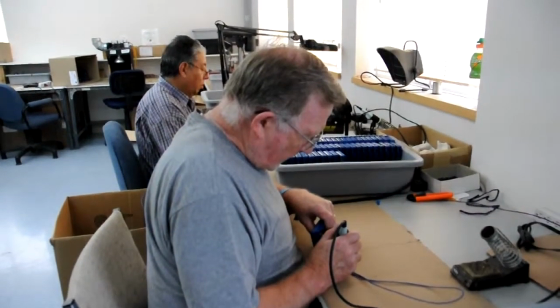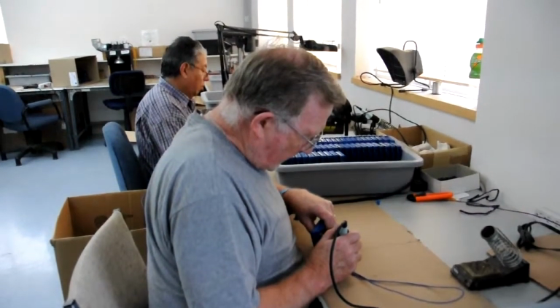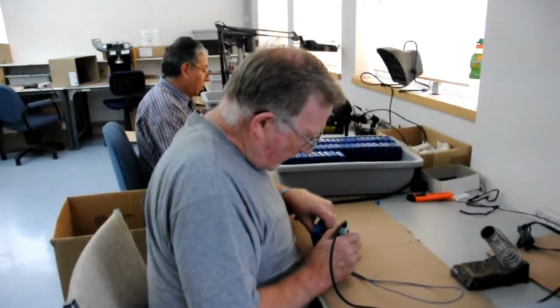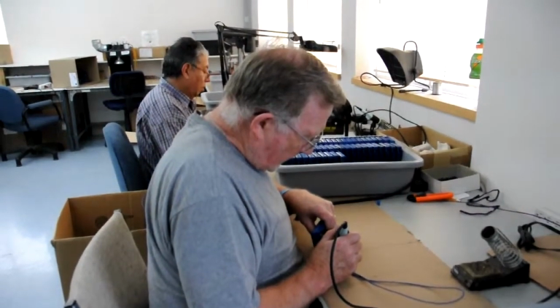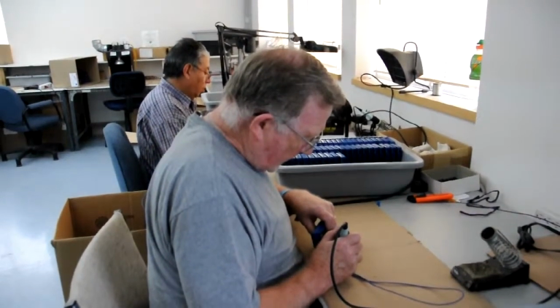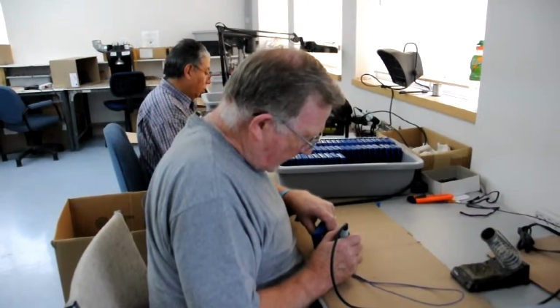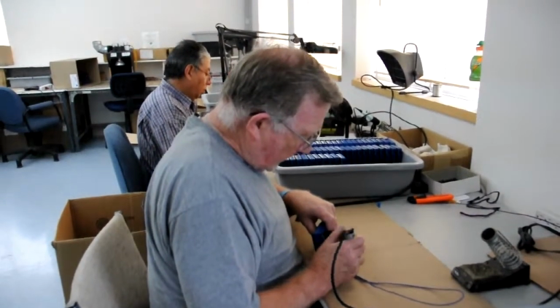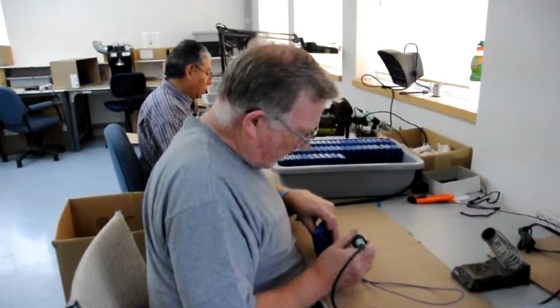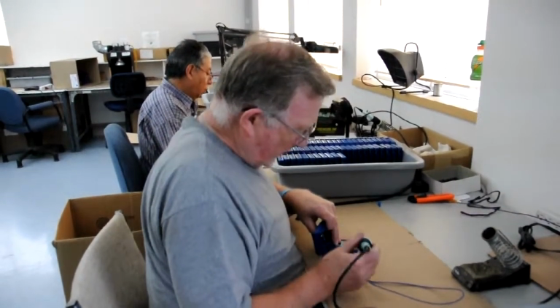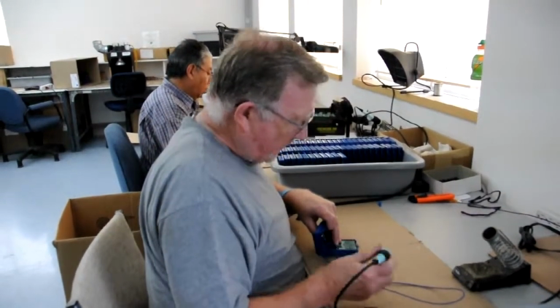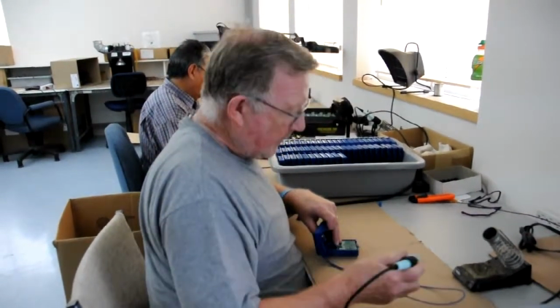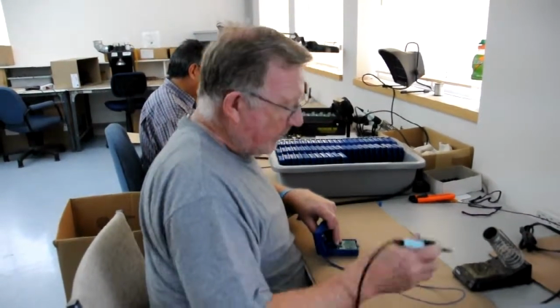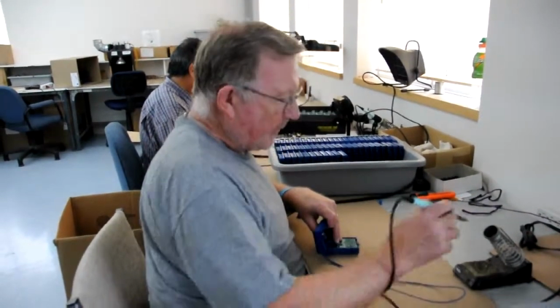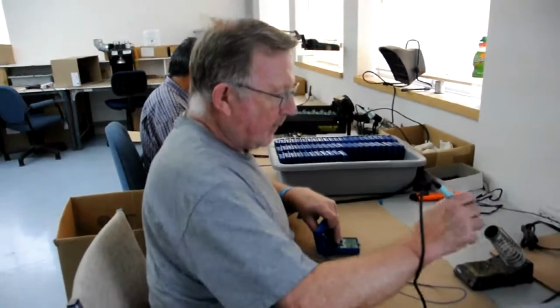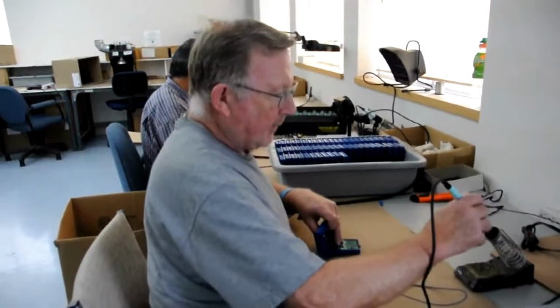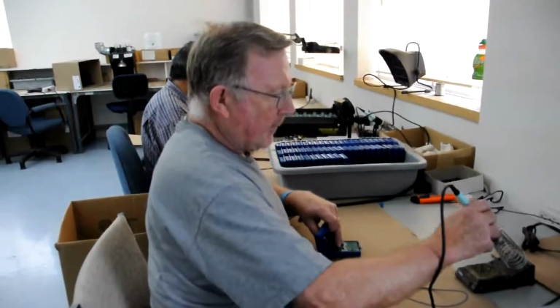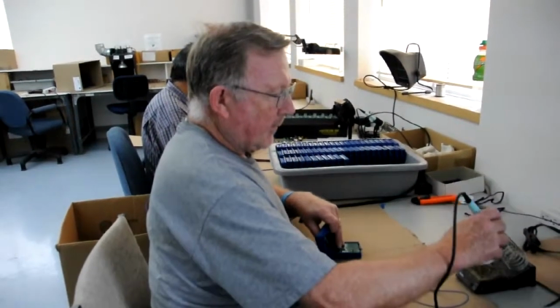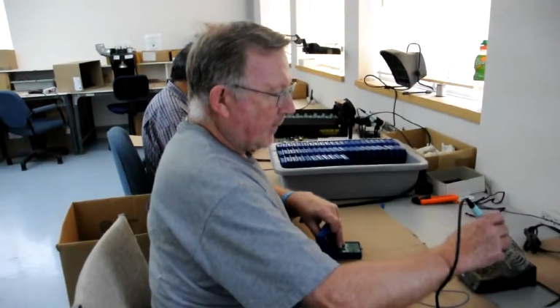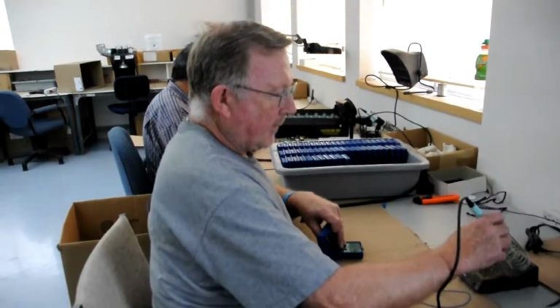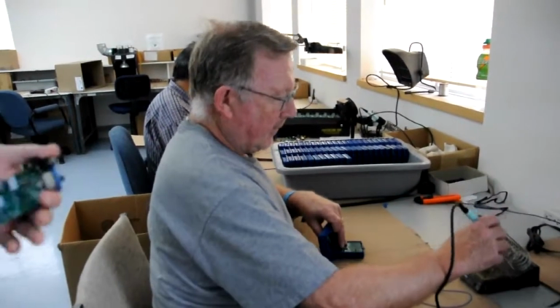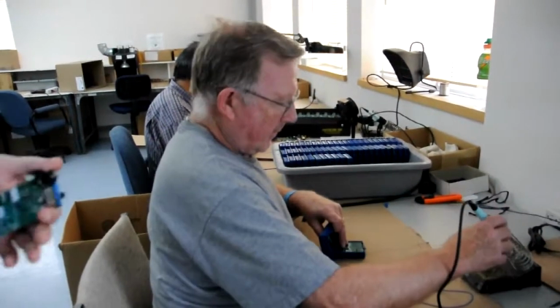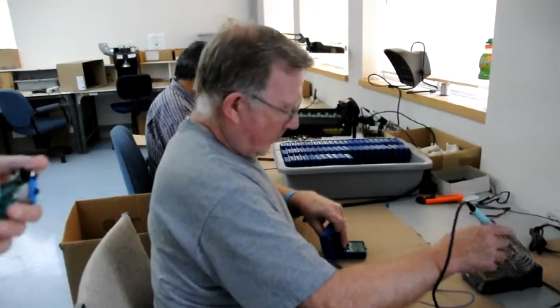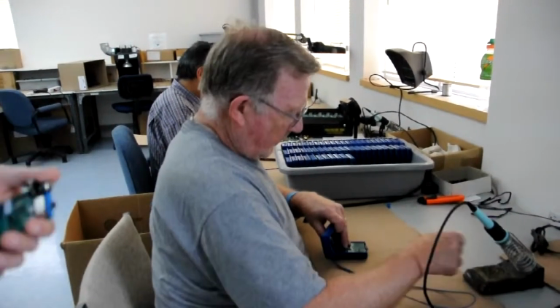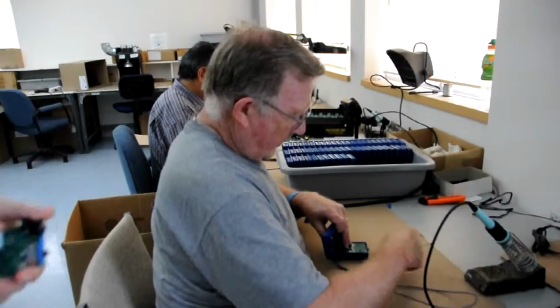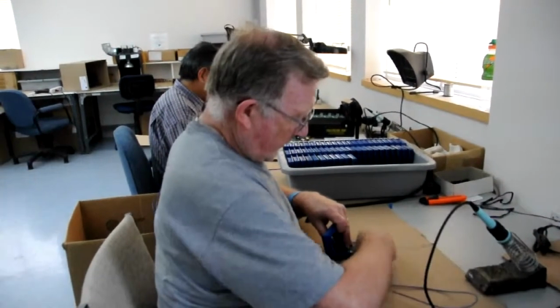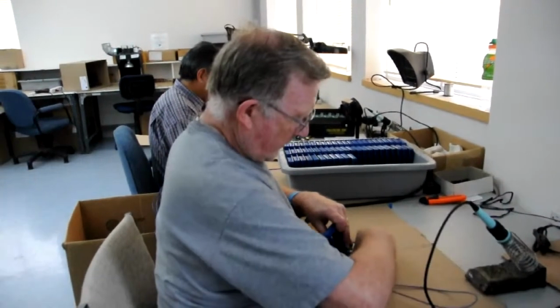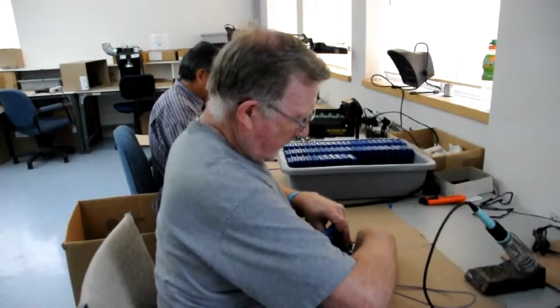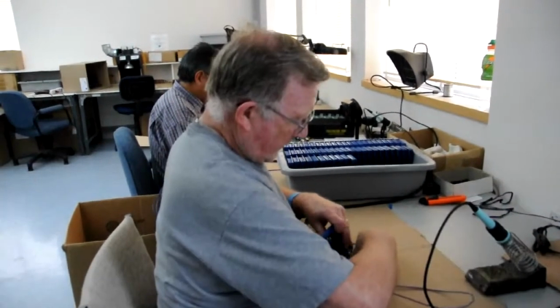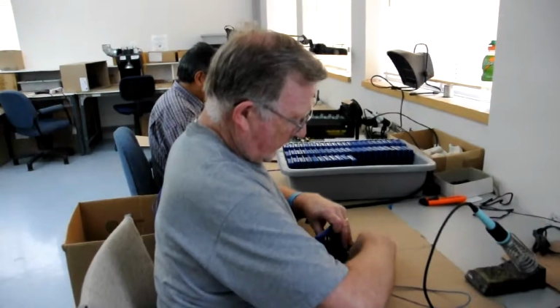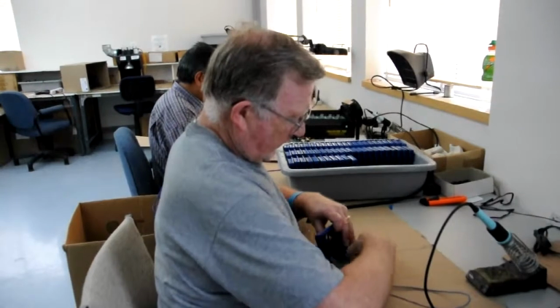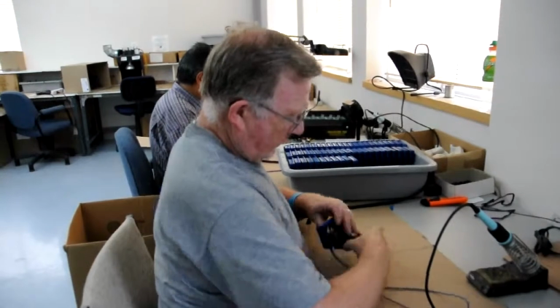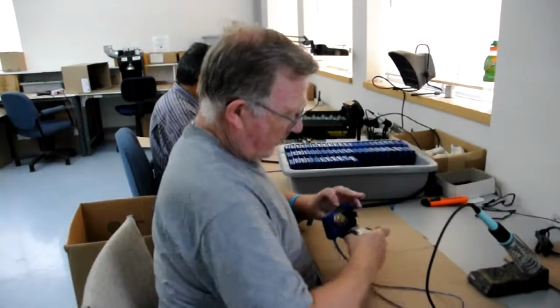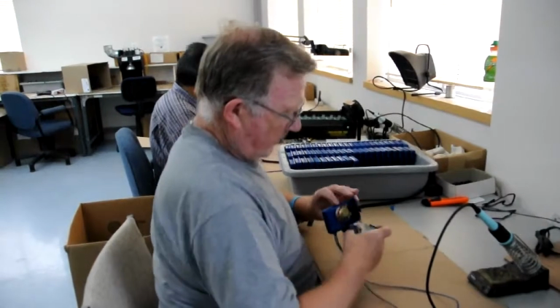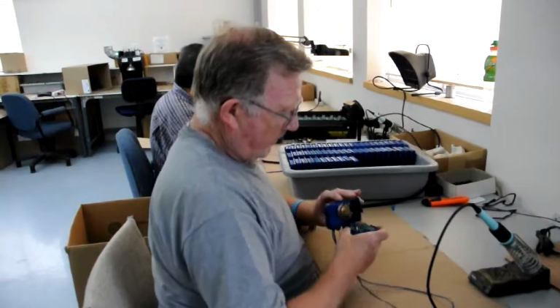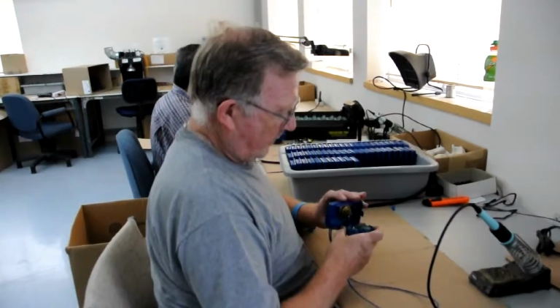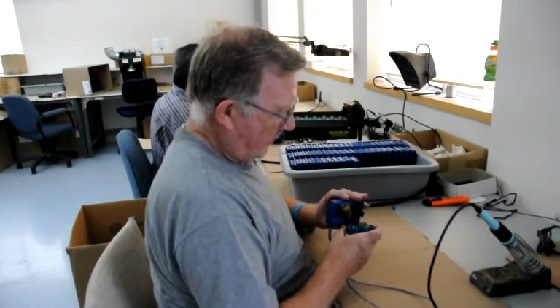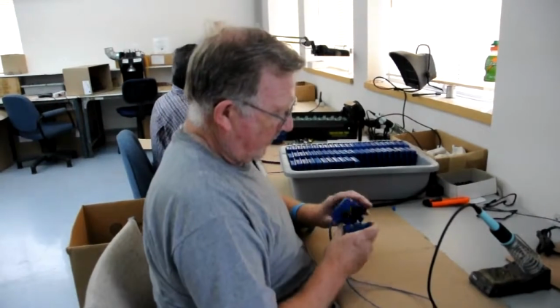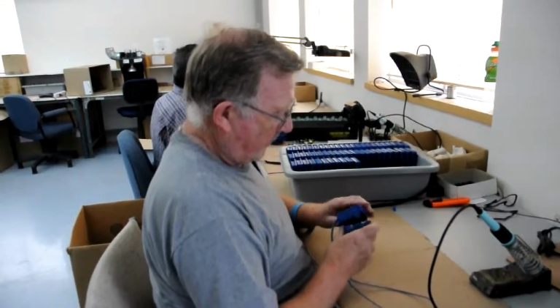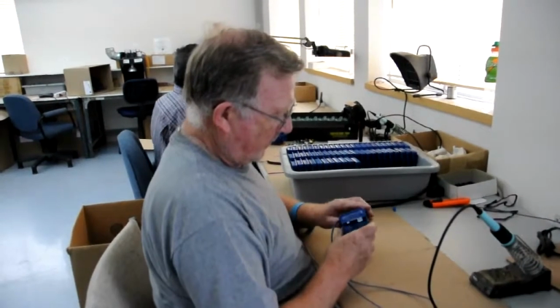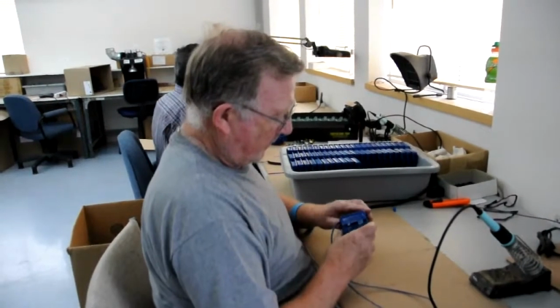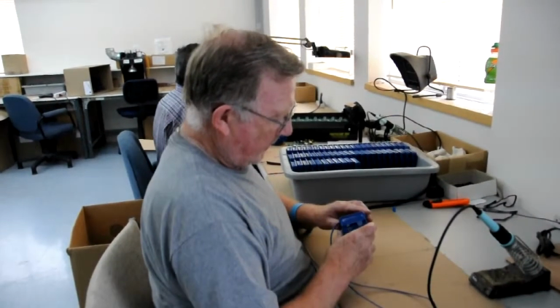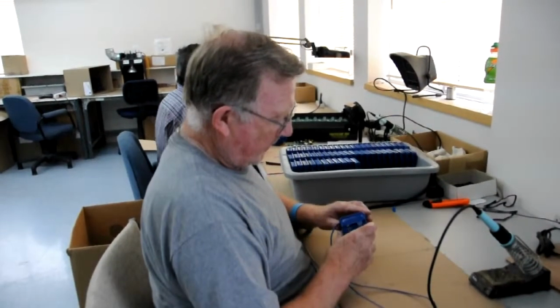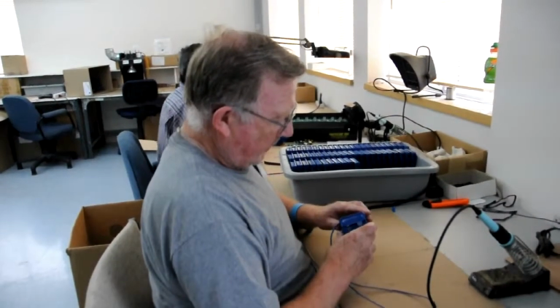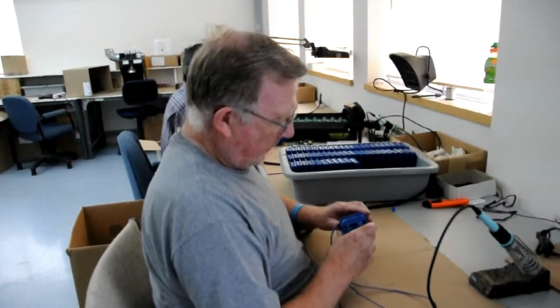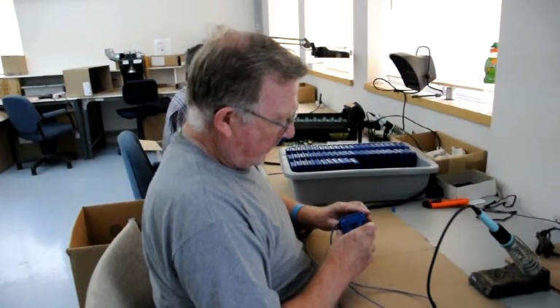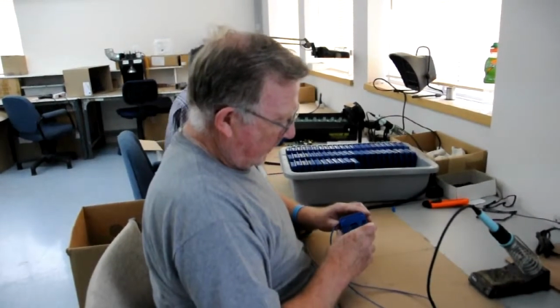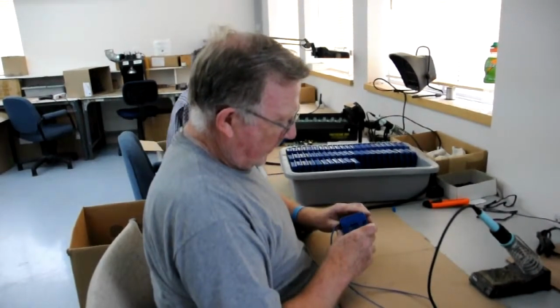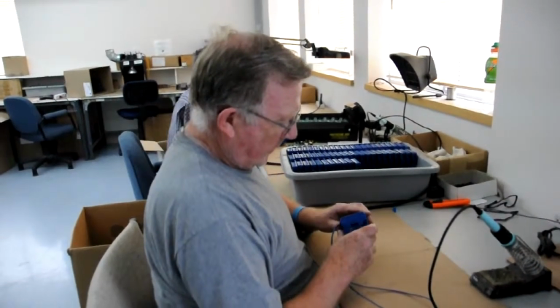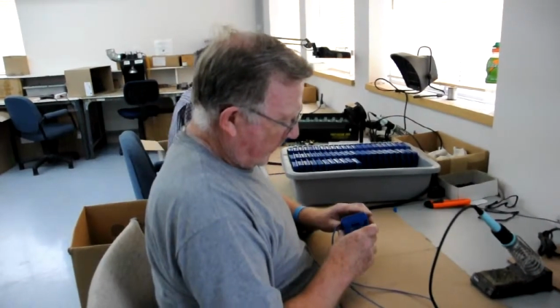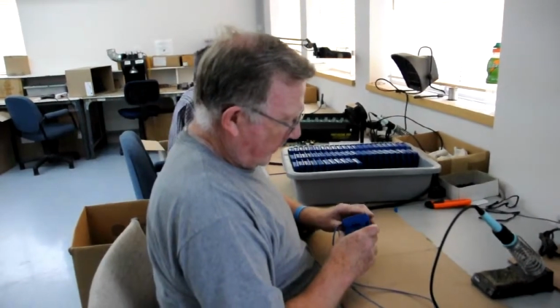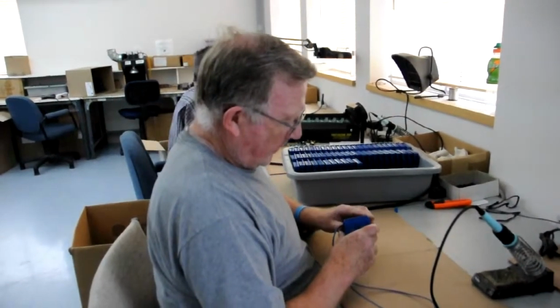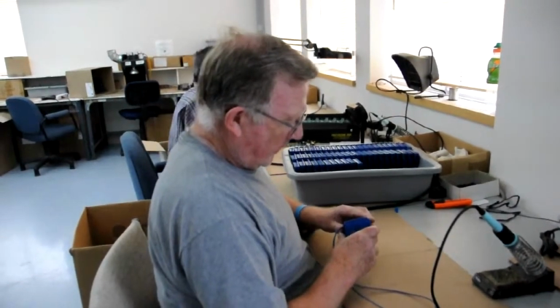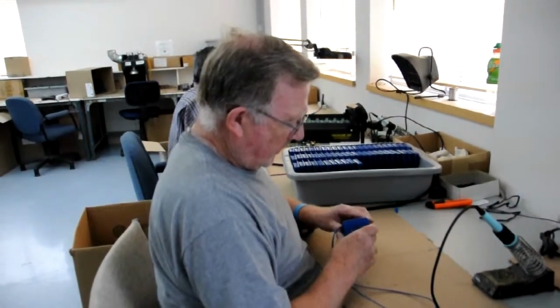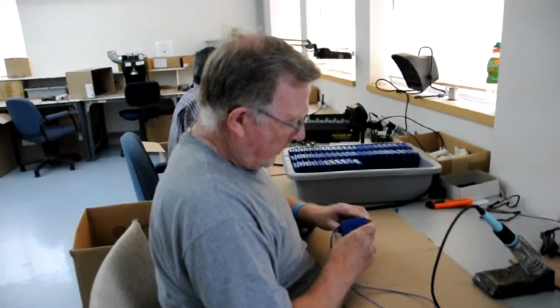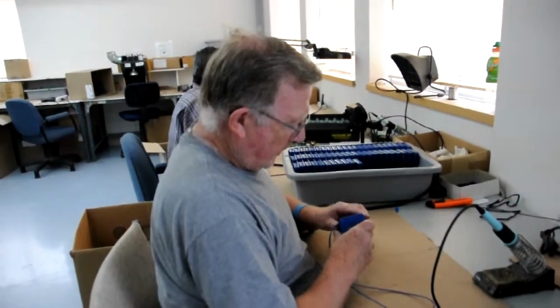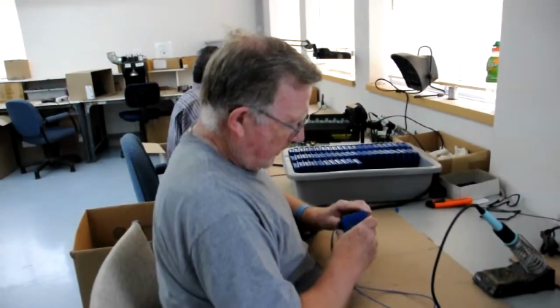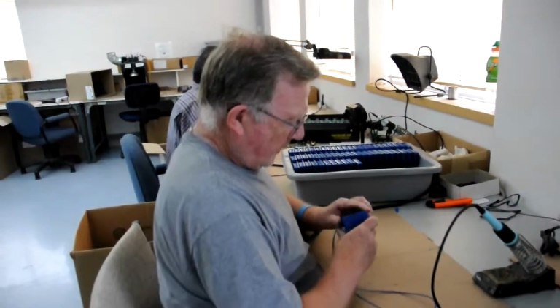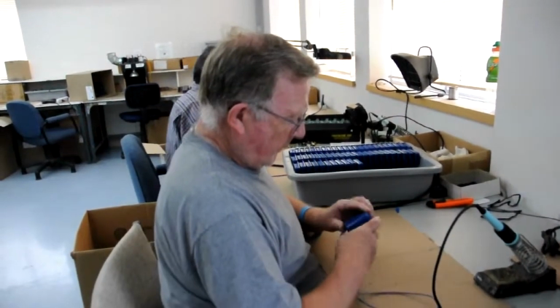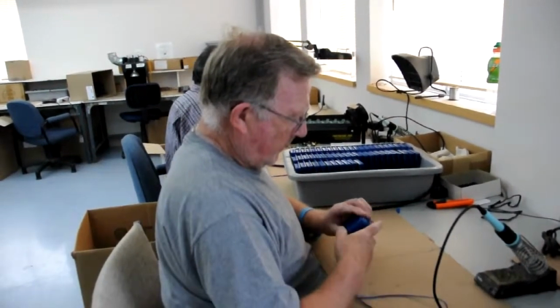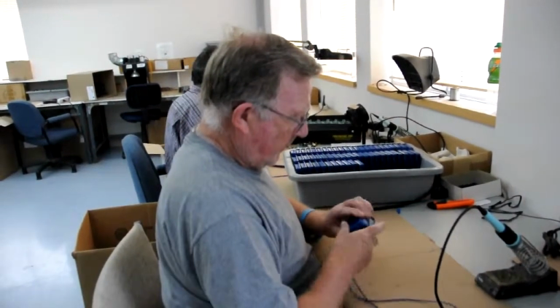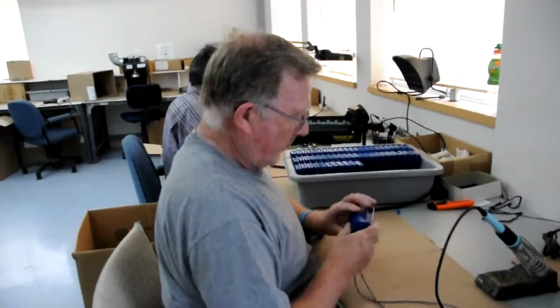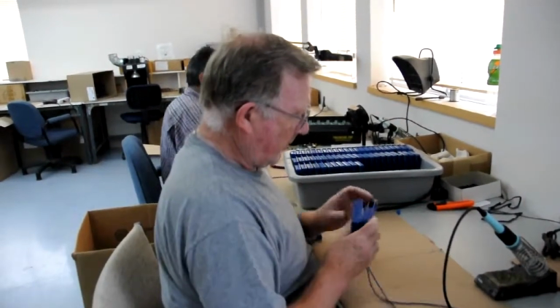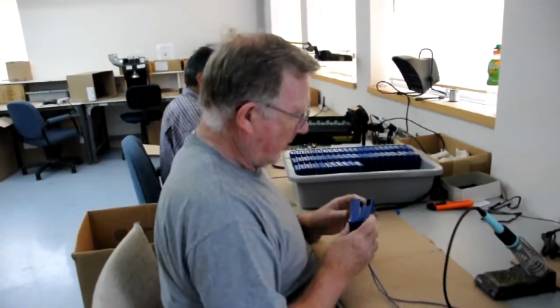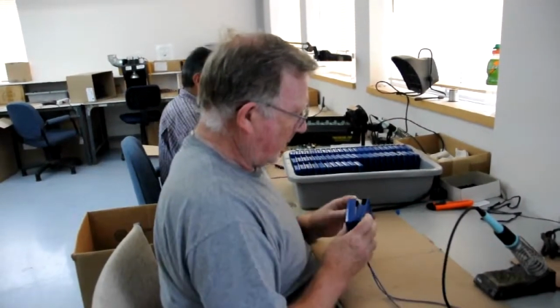What Ed's doing here is he's just soldering the antenna and the speaker wires onto the radio. He's going to close it up, and then we're going to take it in to be tested.